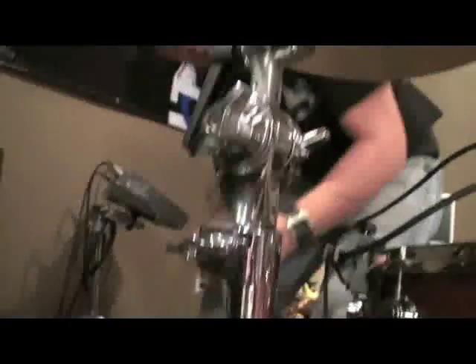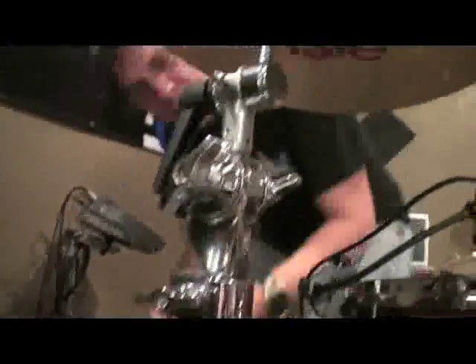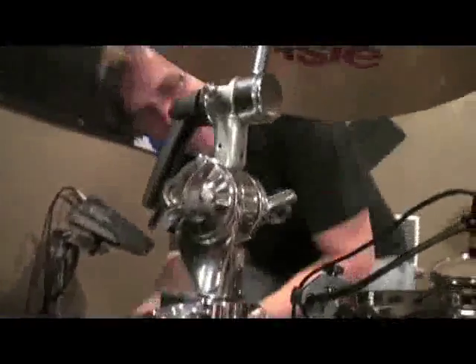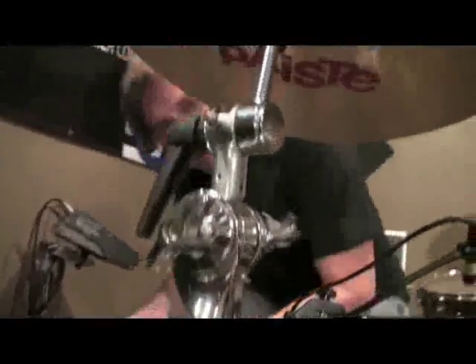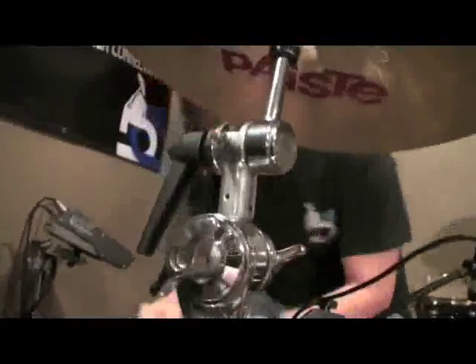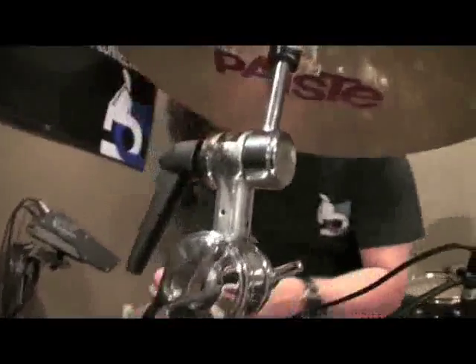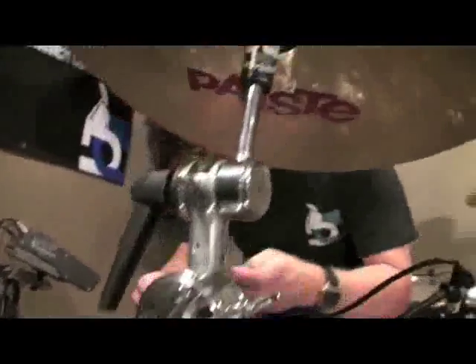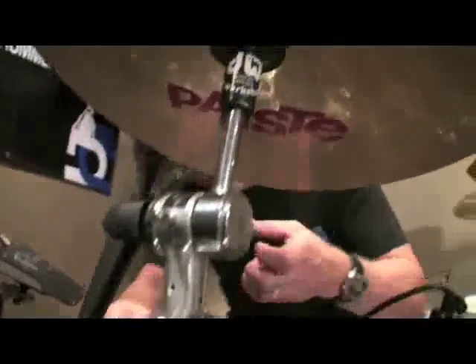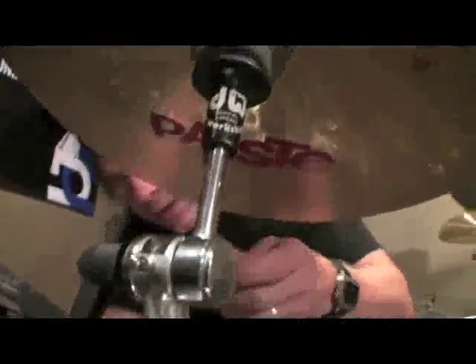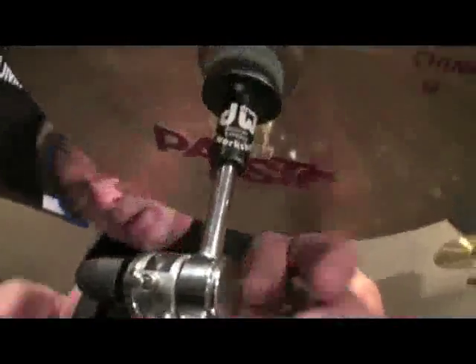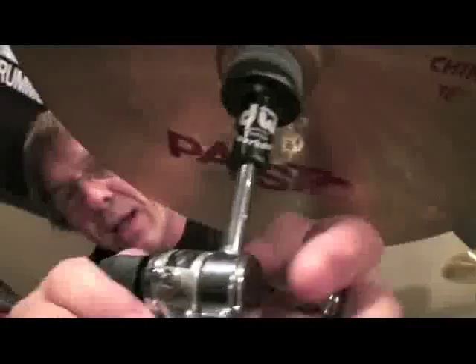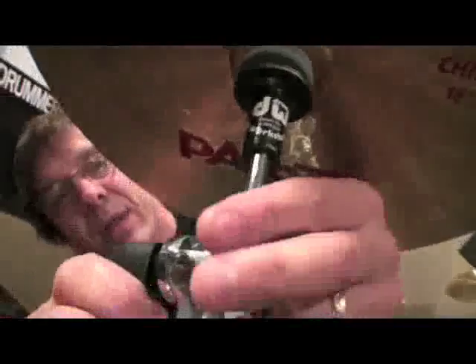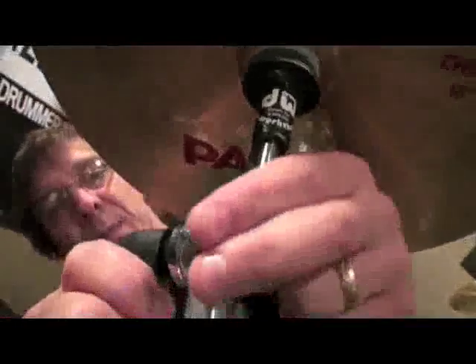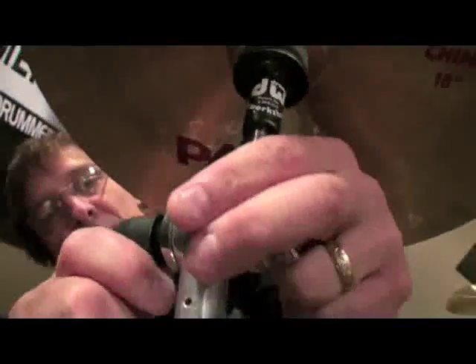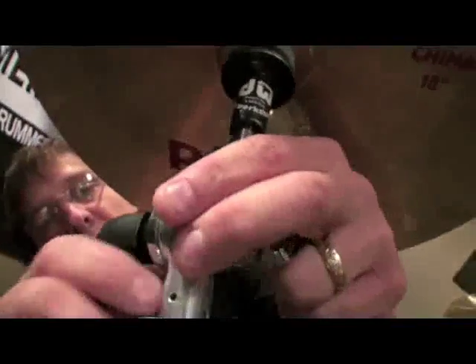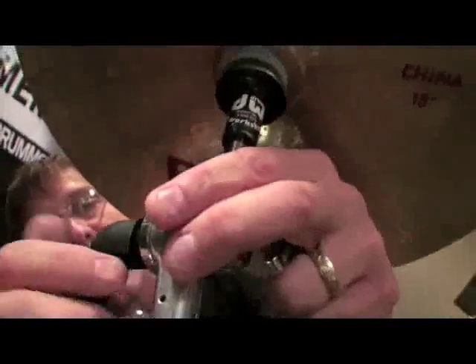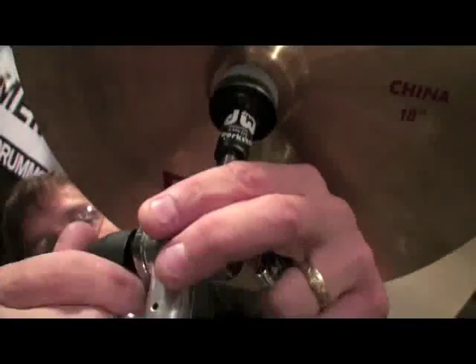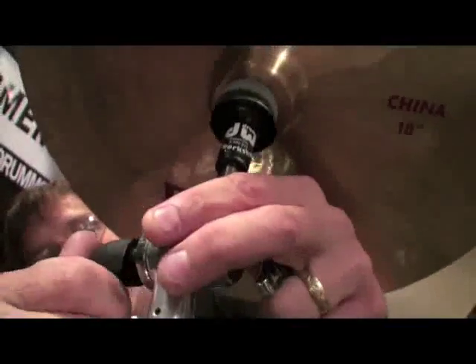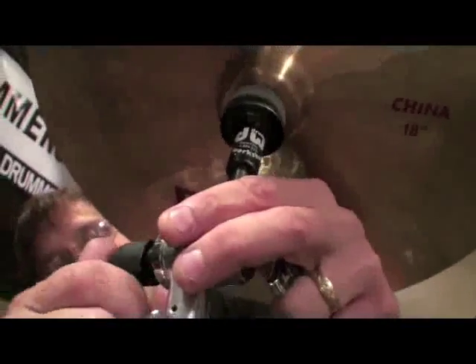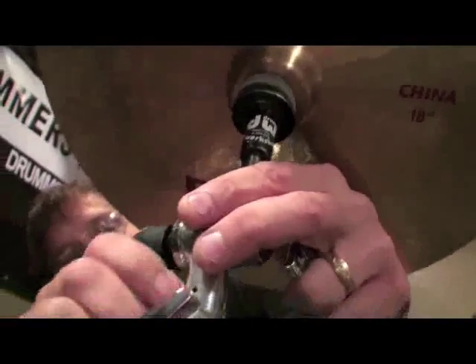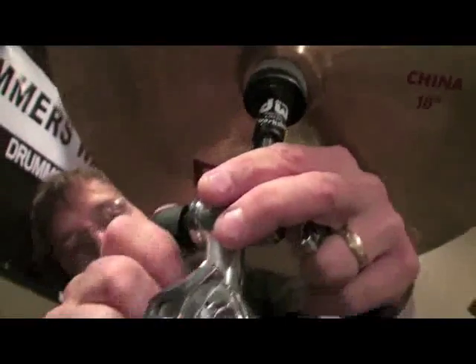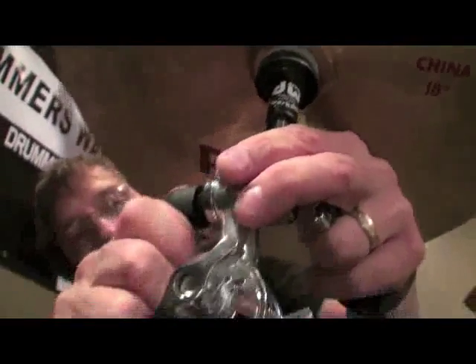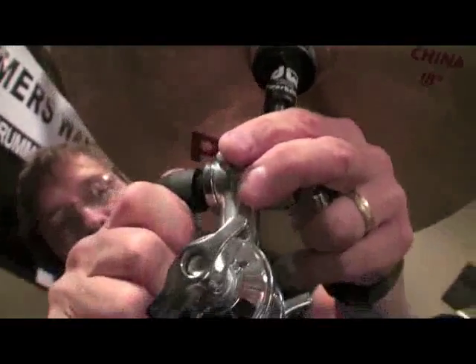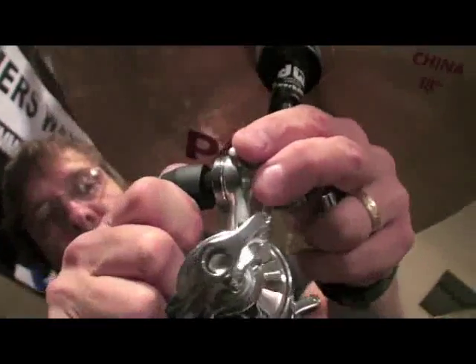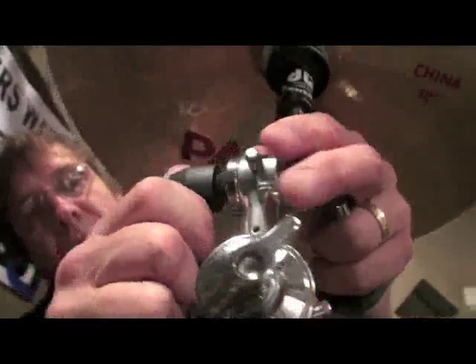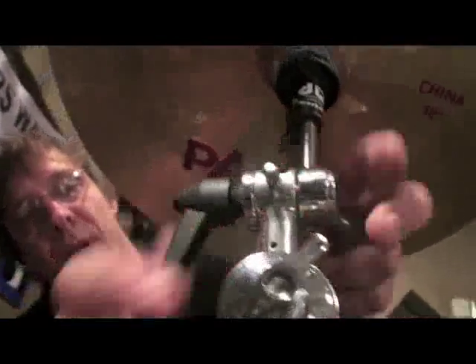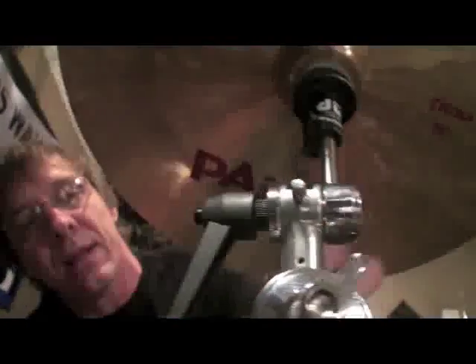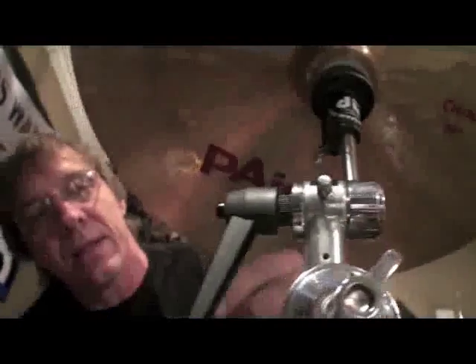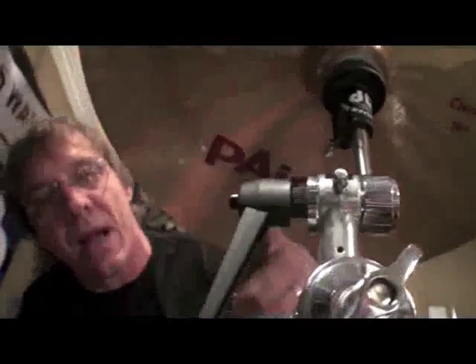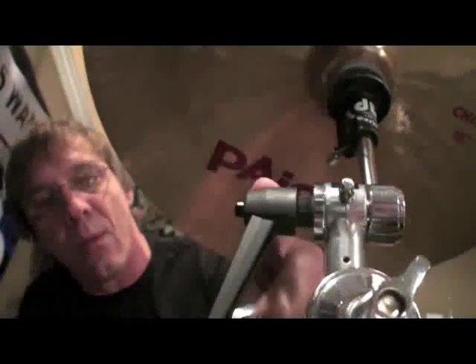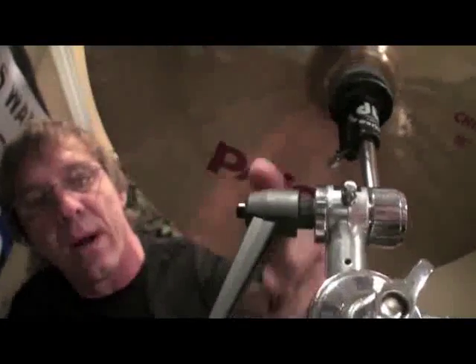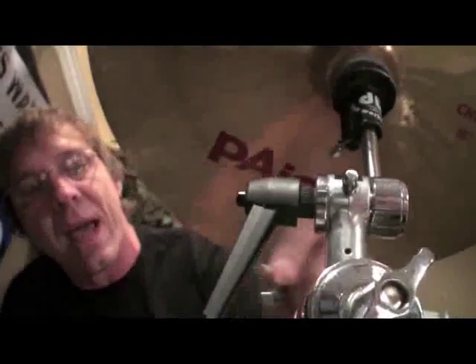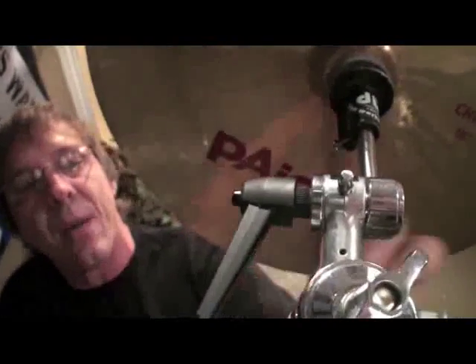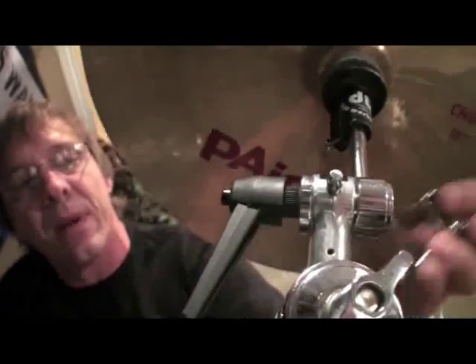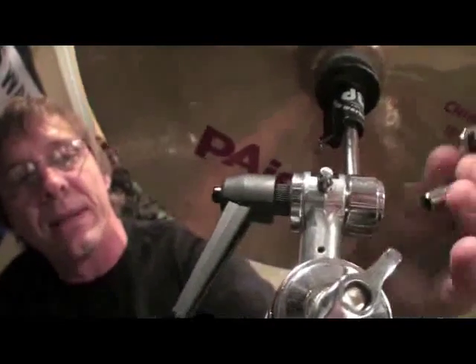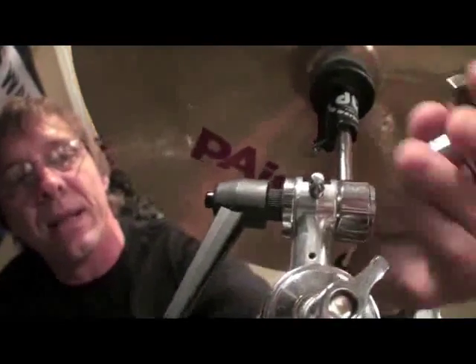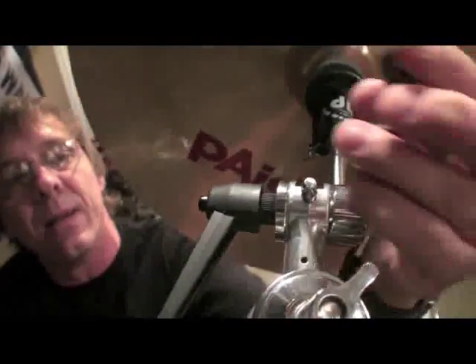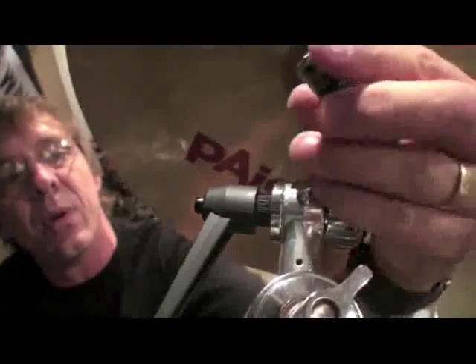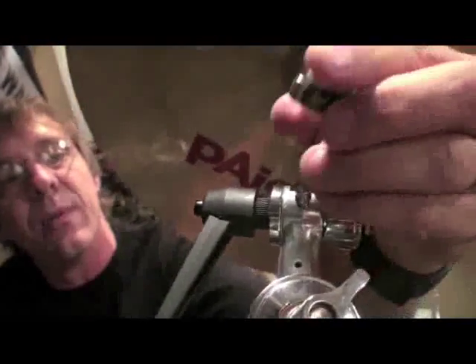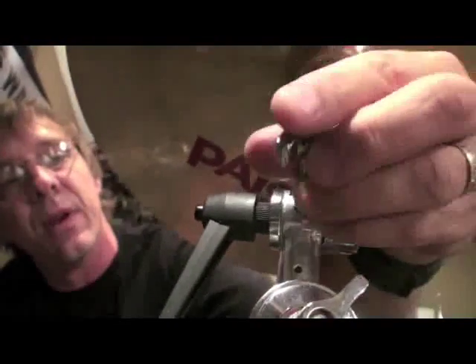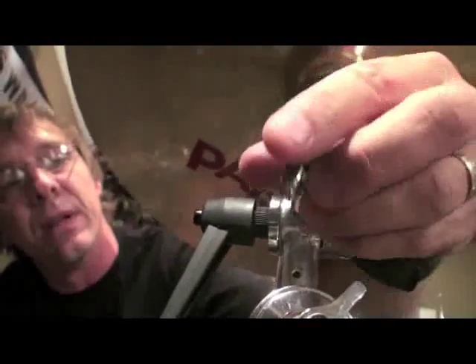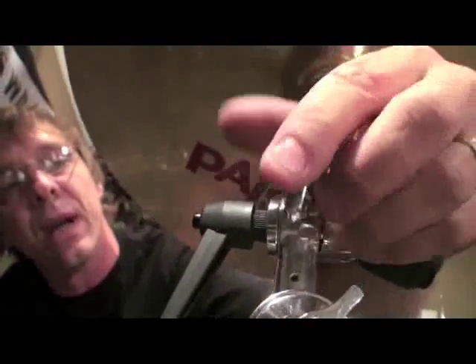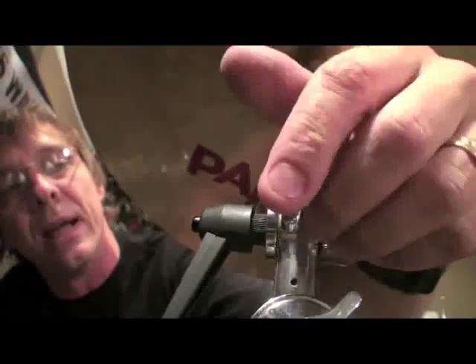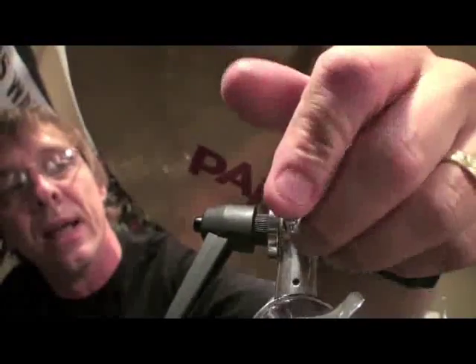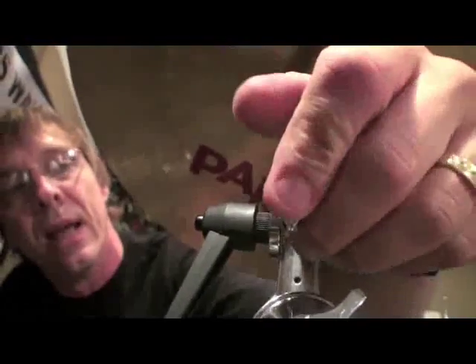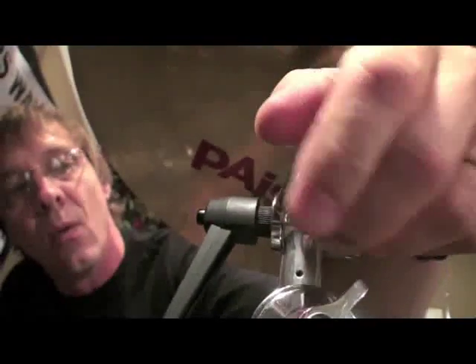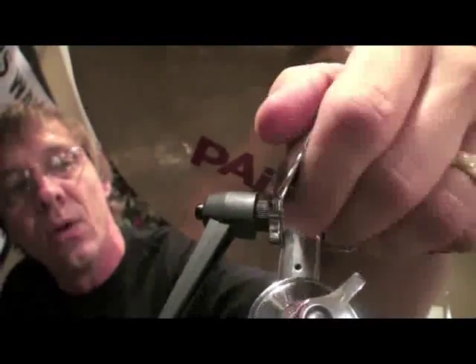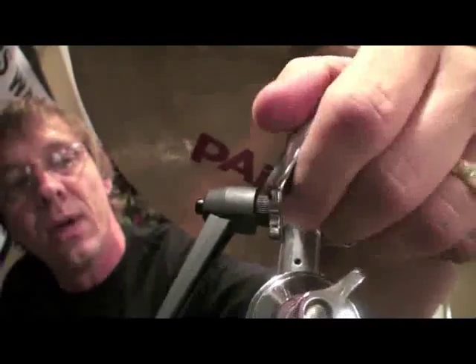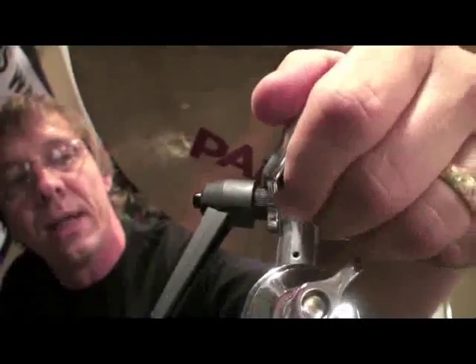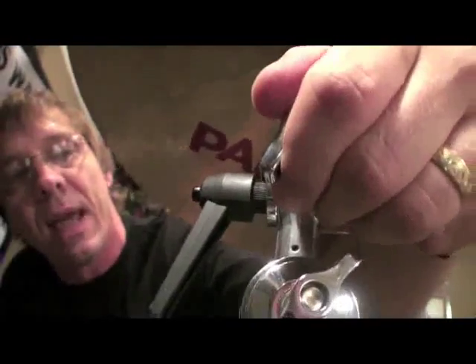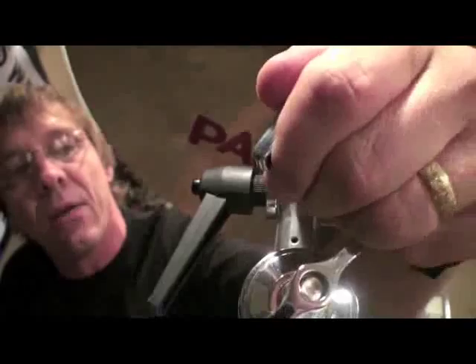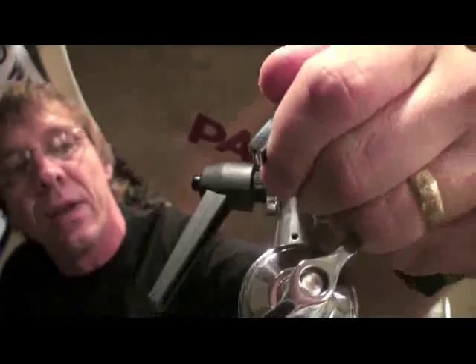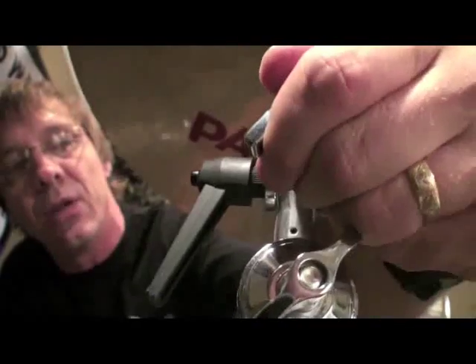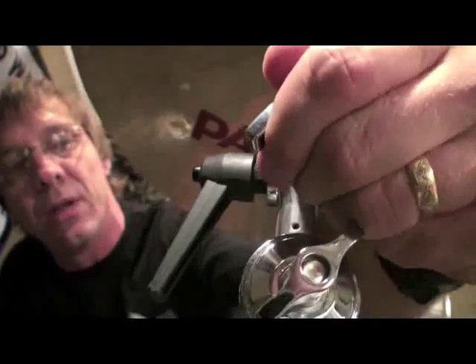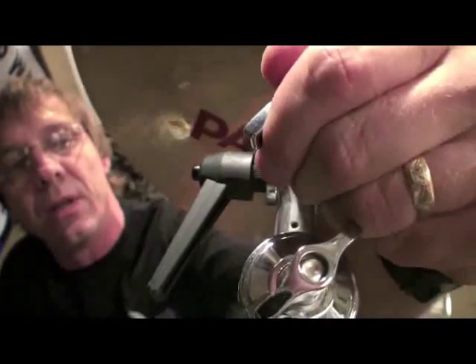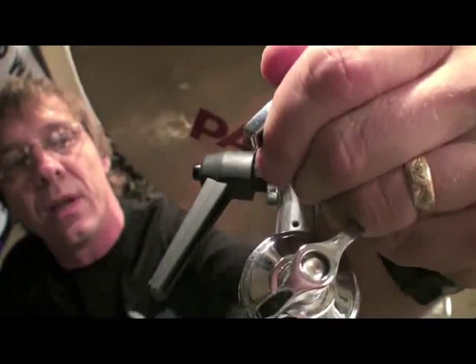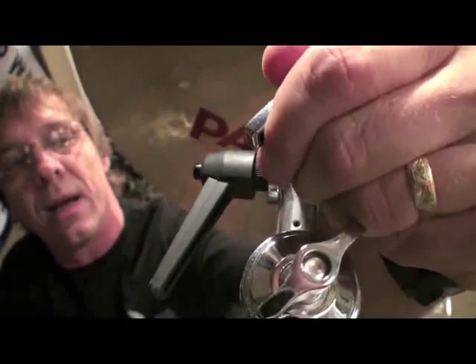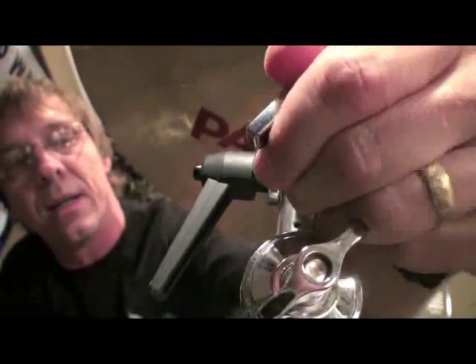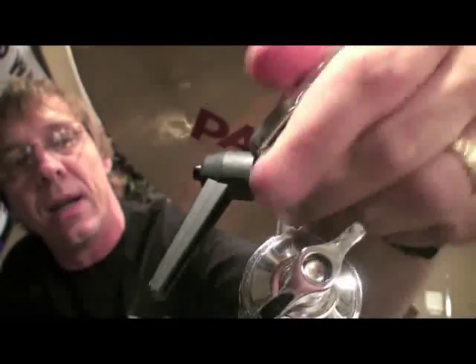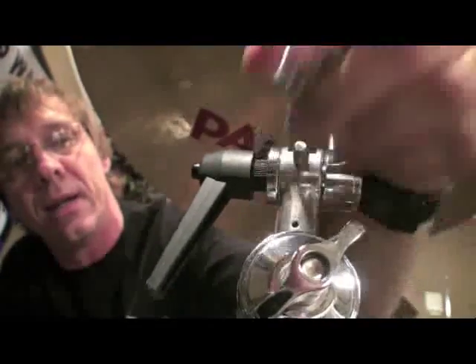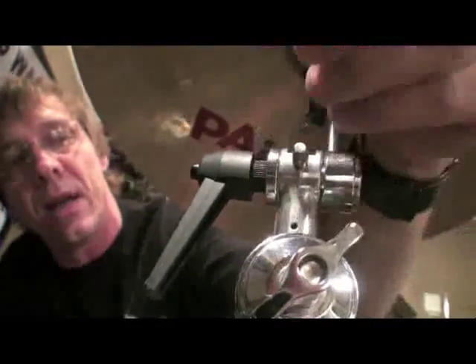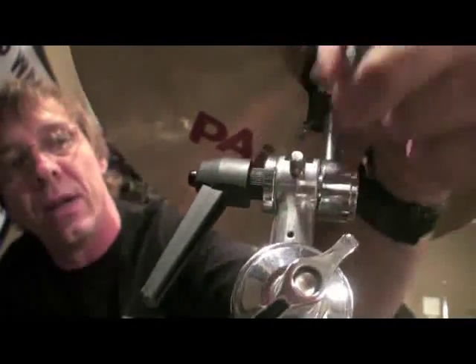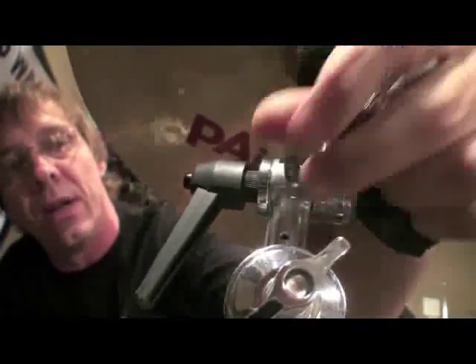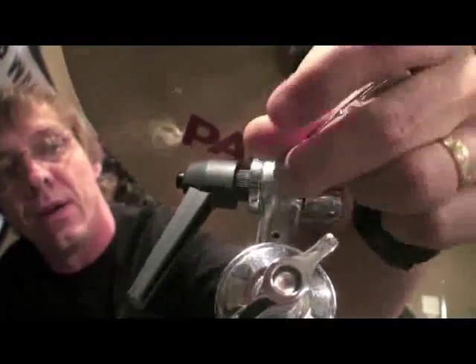Here's the DW thing, and they also have these memory locks which are nice. You can crank these down. What happened is I didn't put it very tight. When you get the angle, then you can tighten it down here.